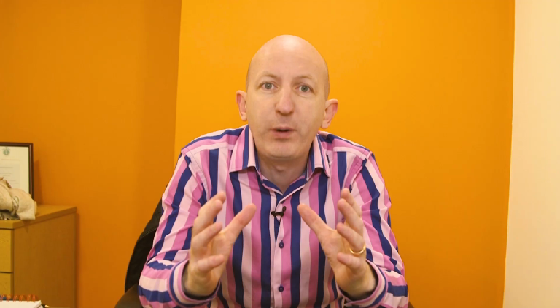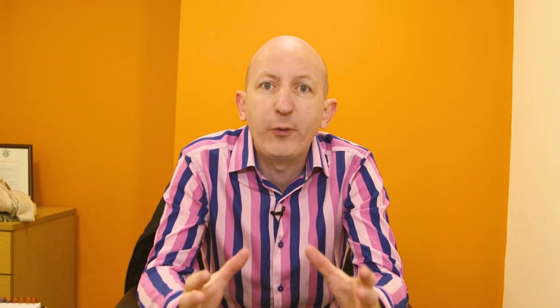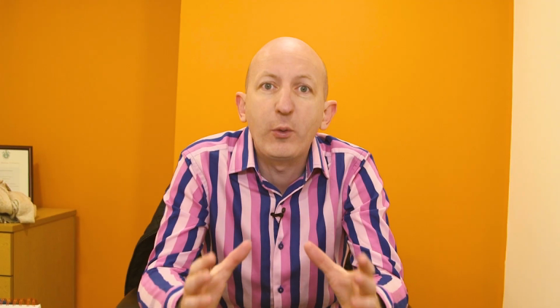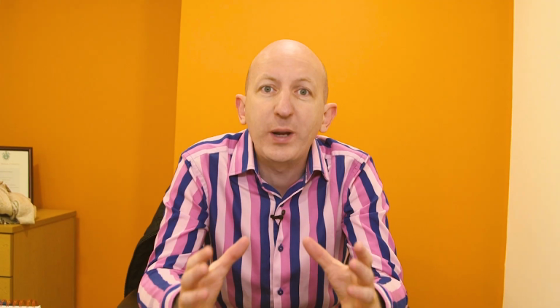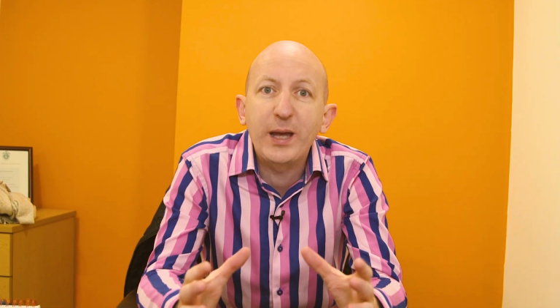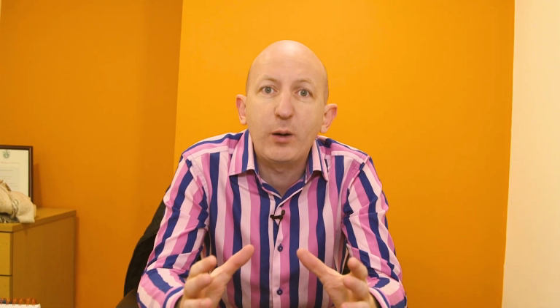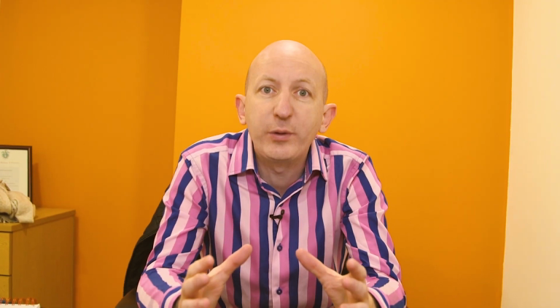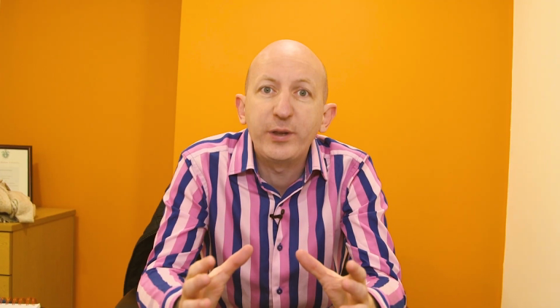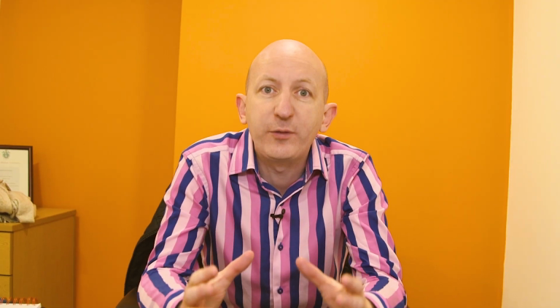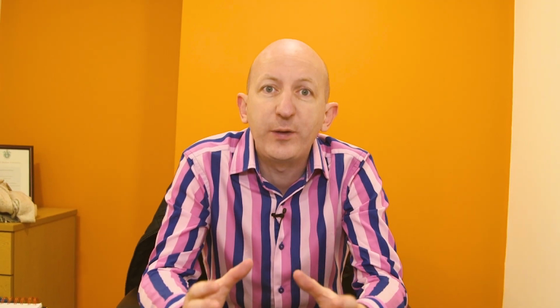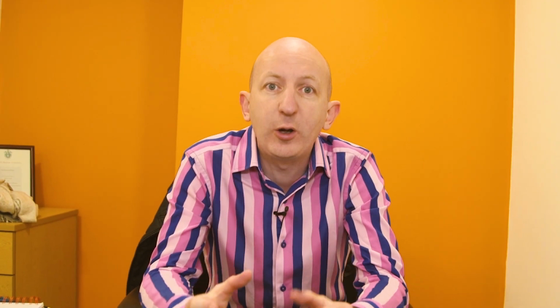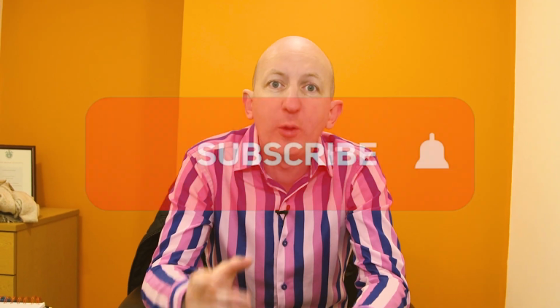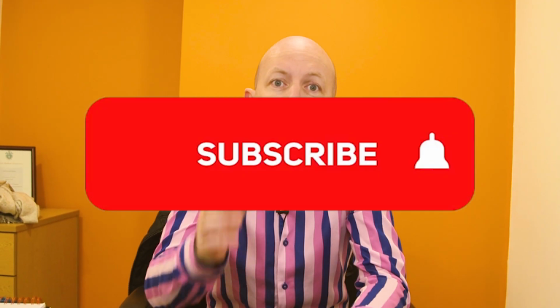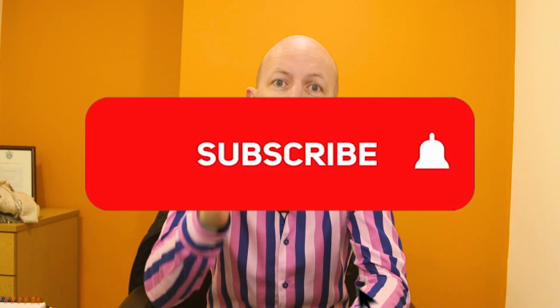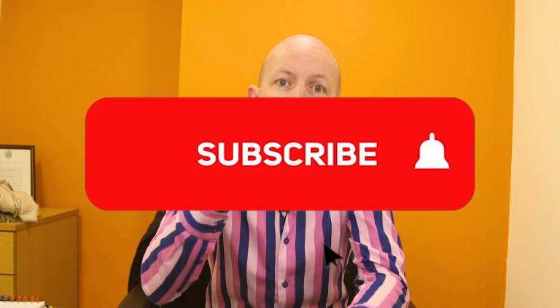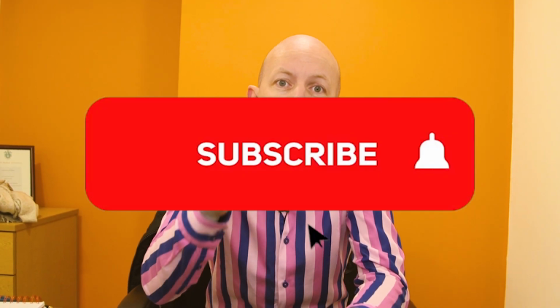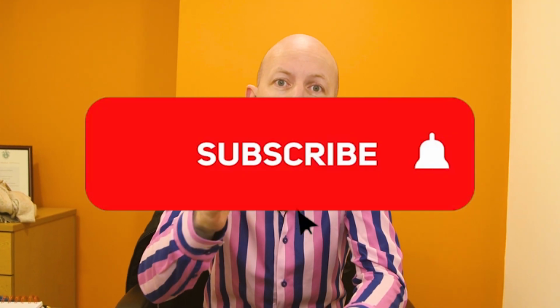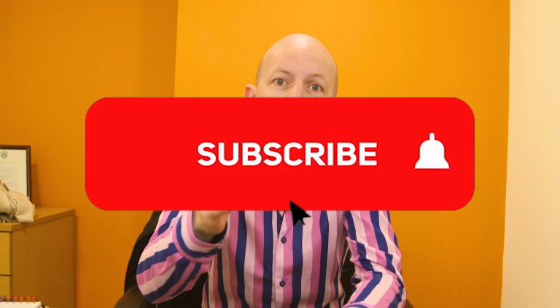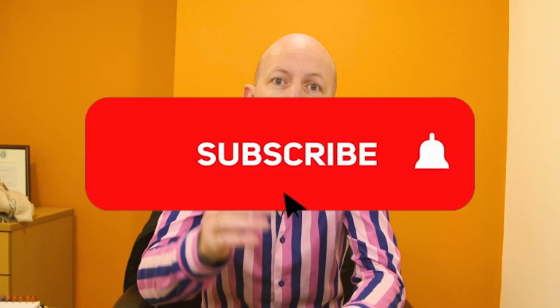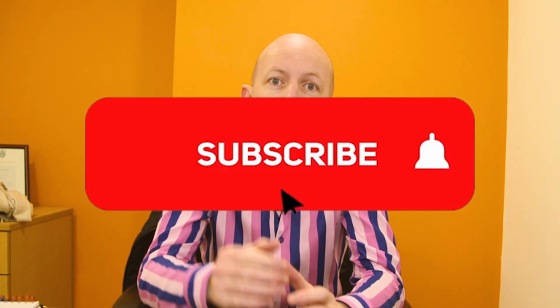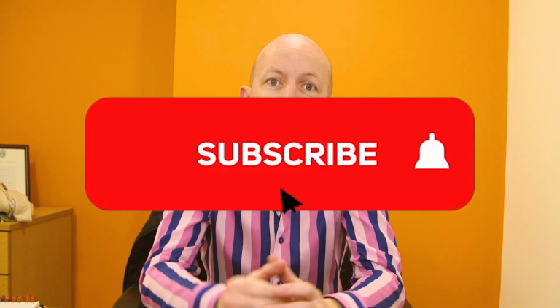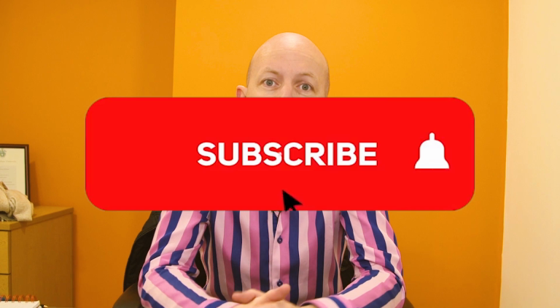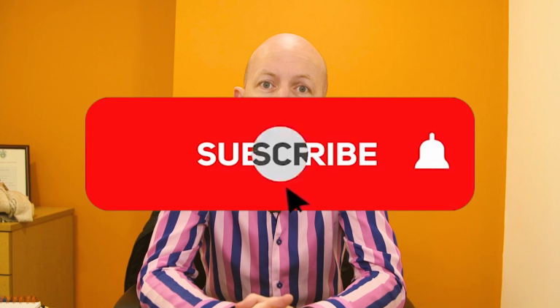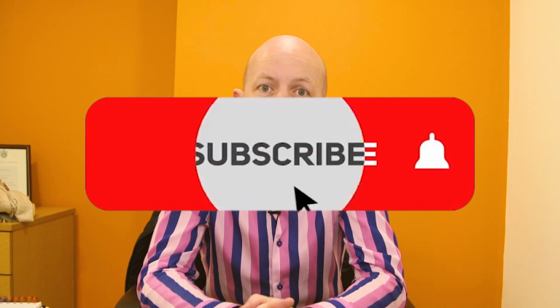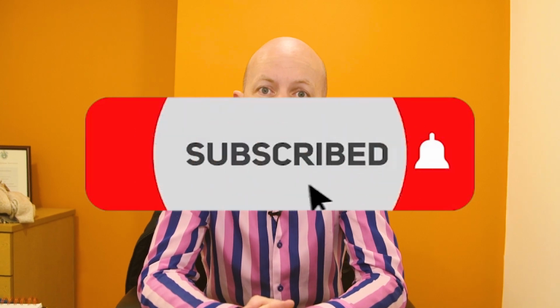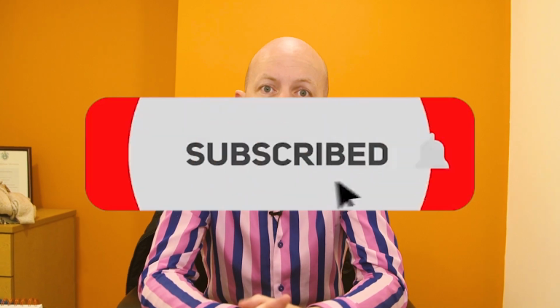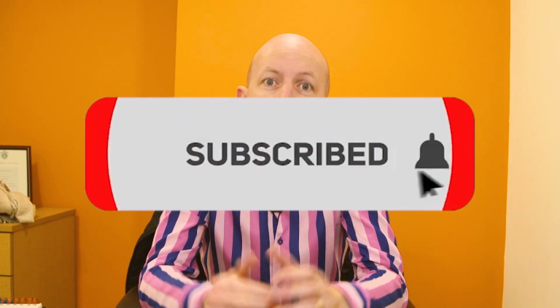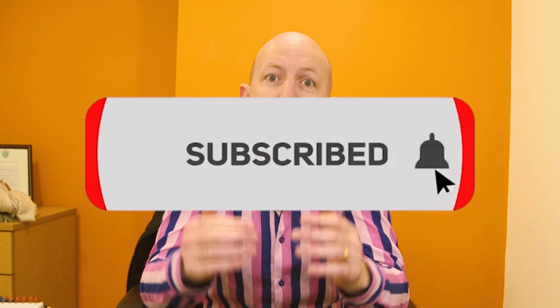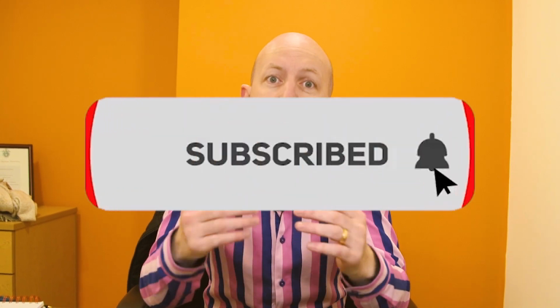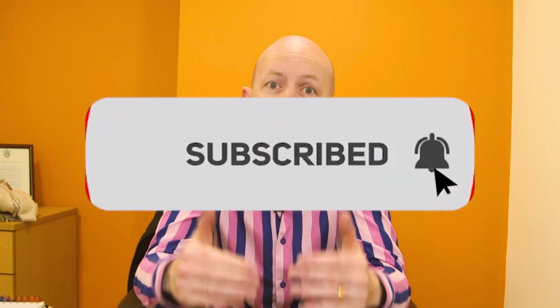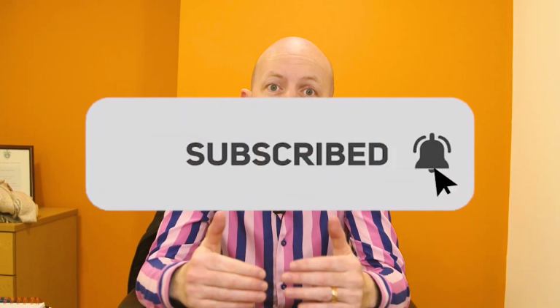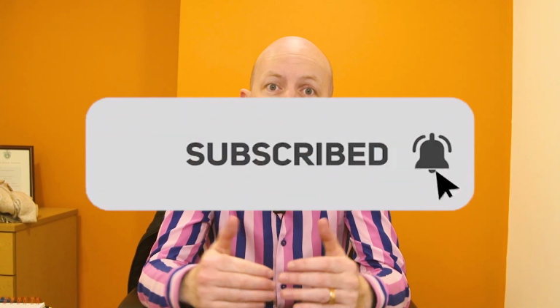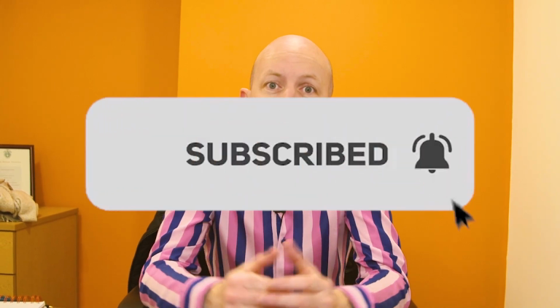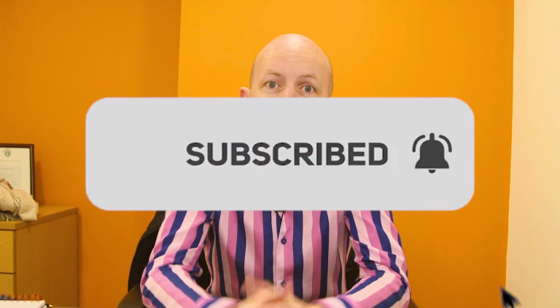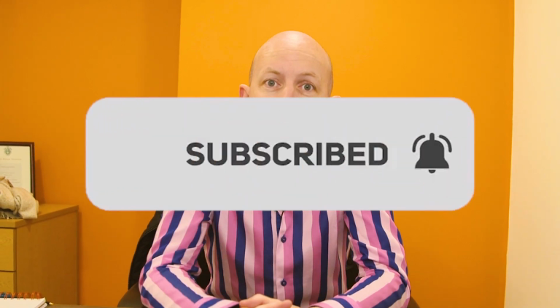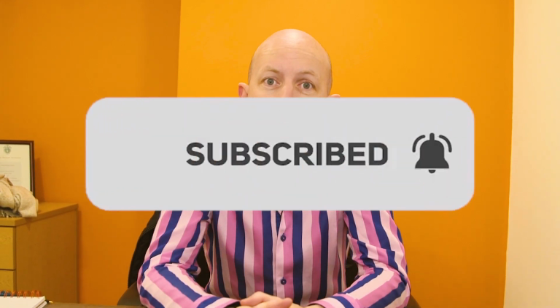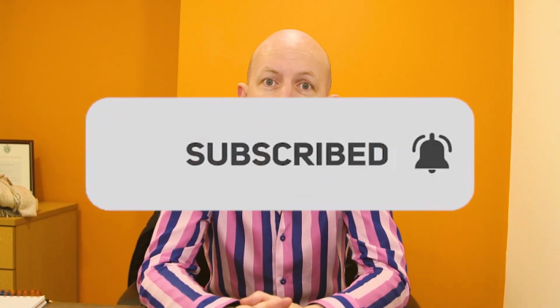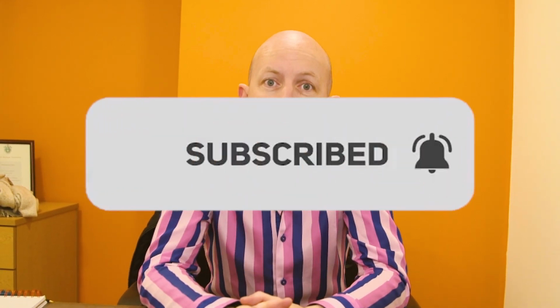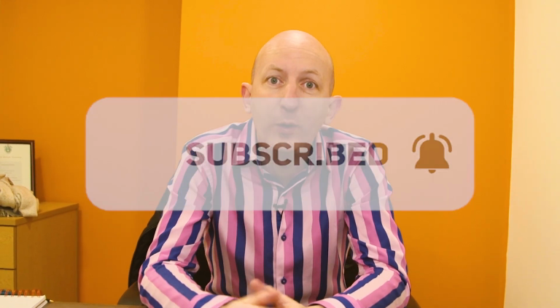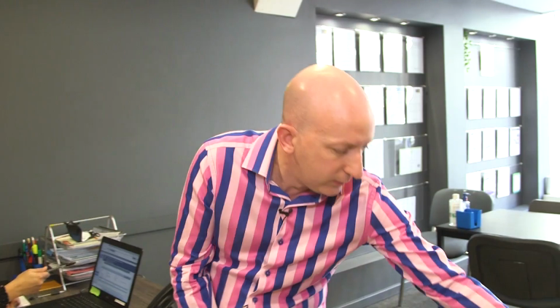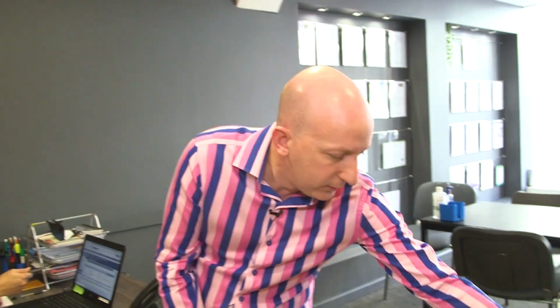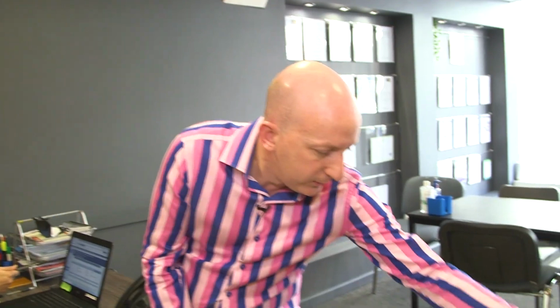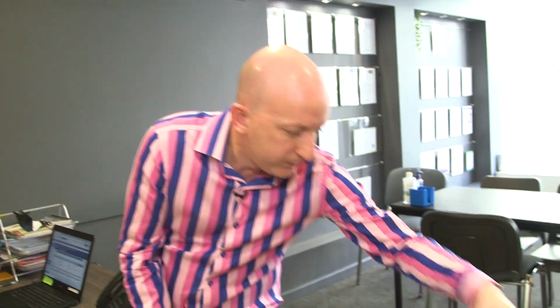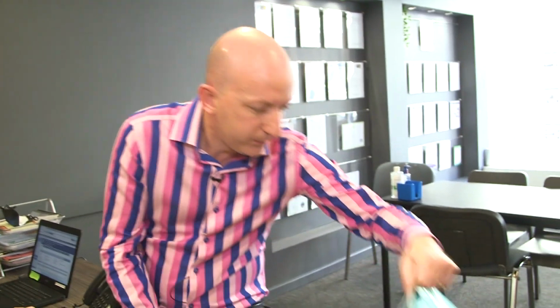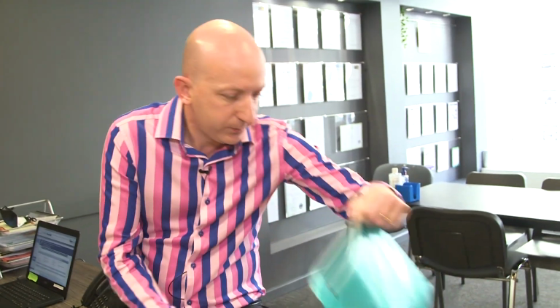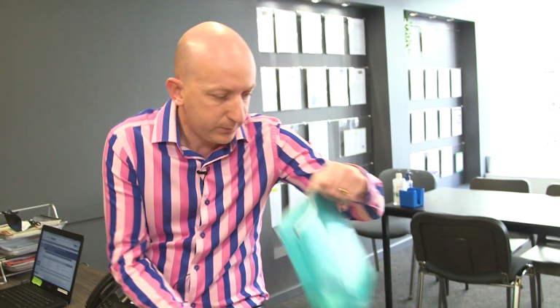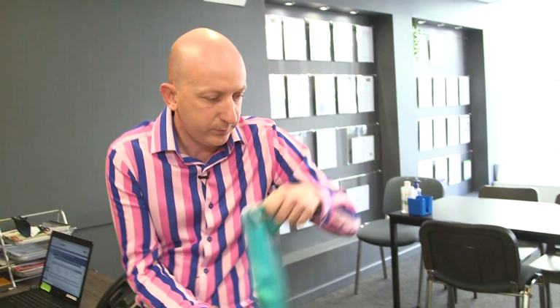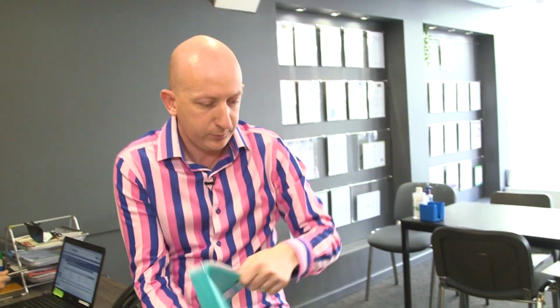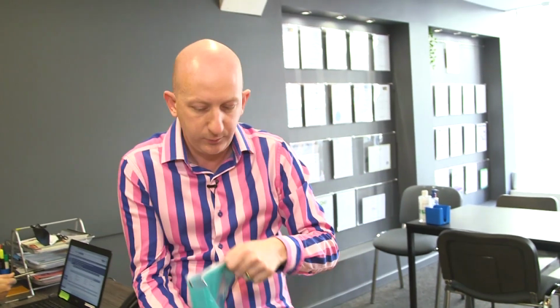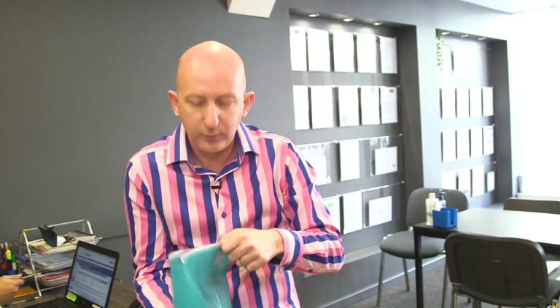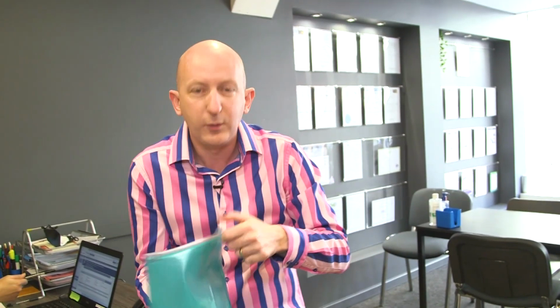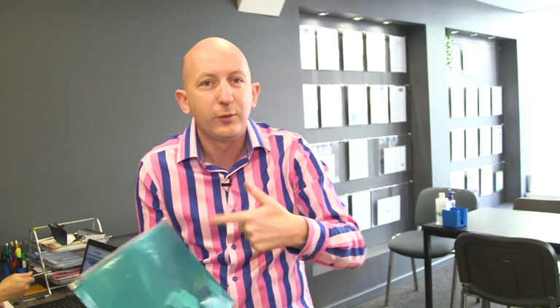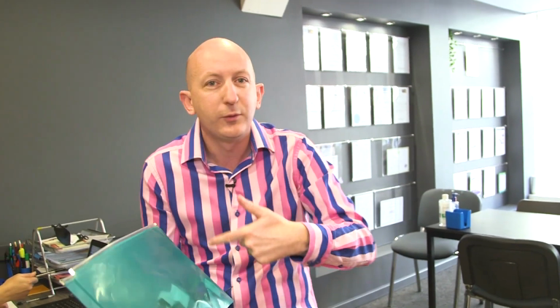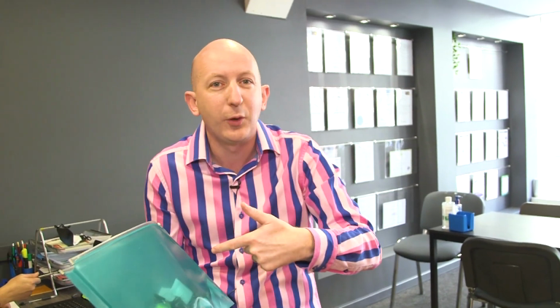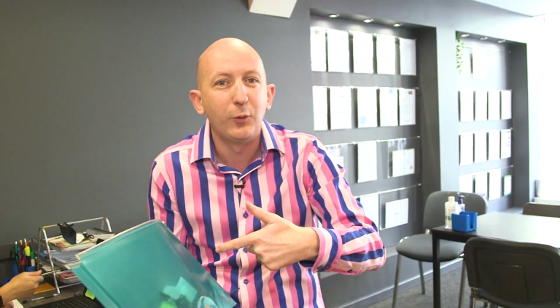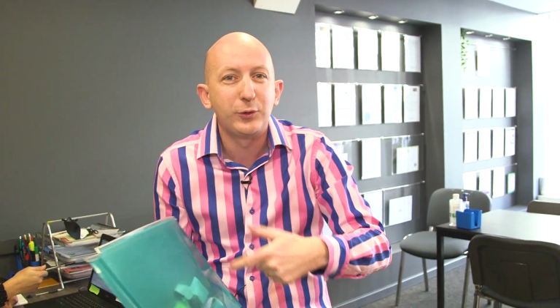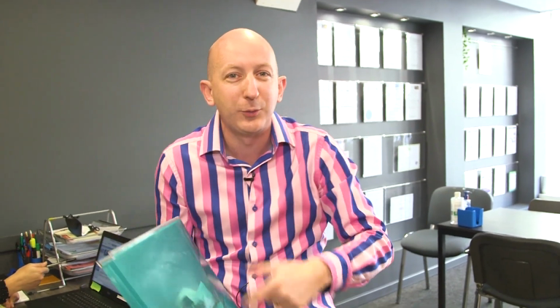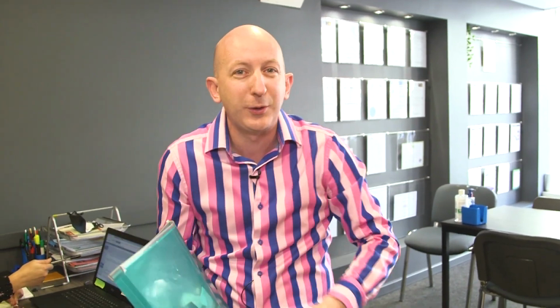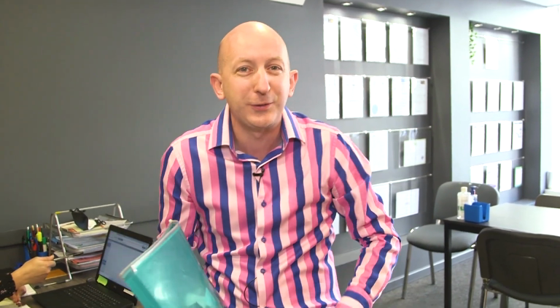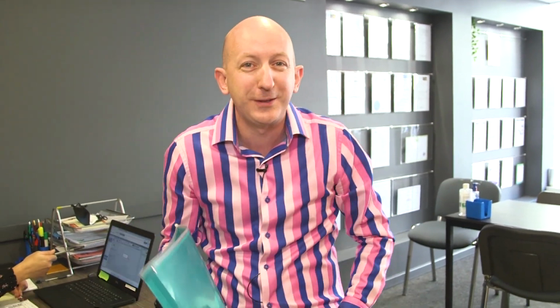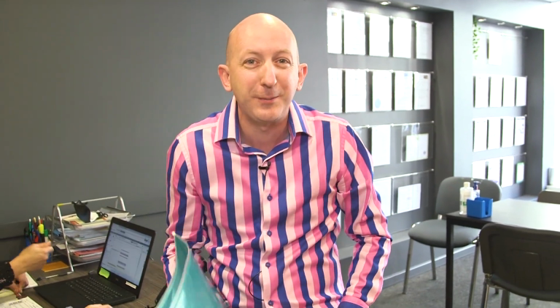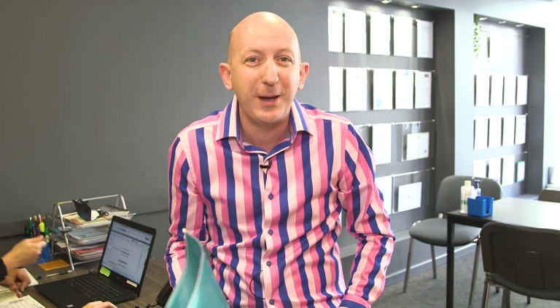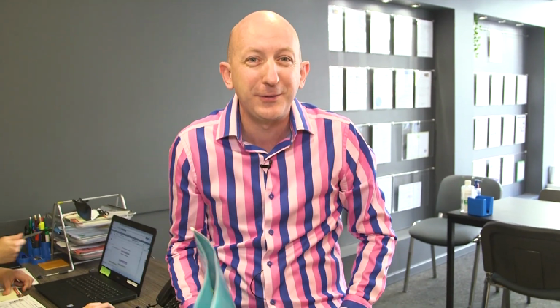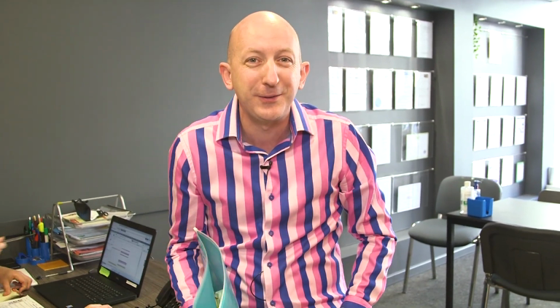Before we get on with this video, make sure you subscribe to the channel and like this video. So should we go see some houses?